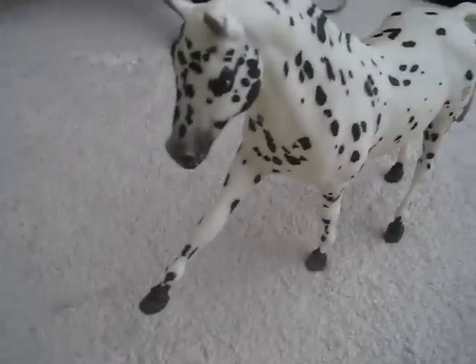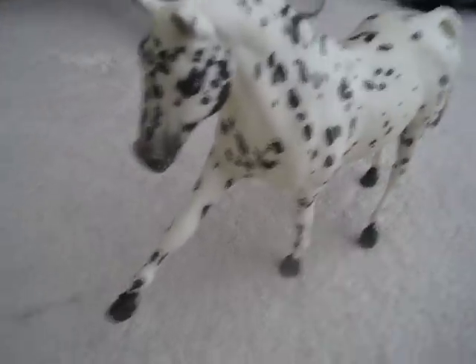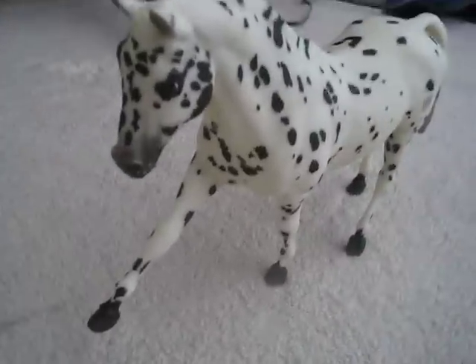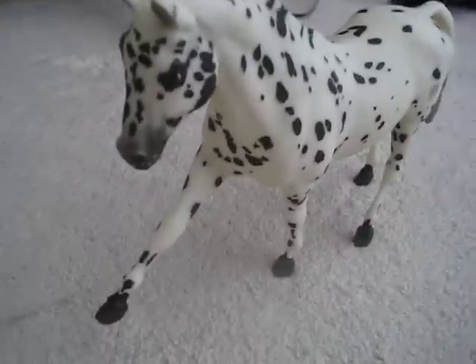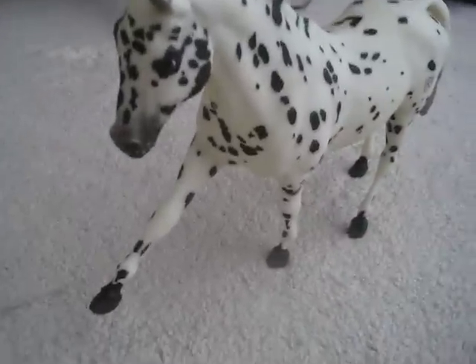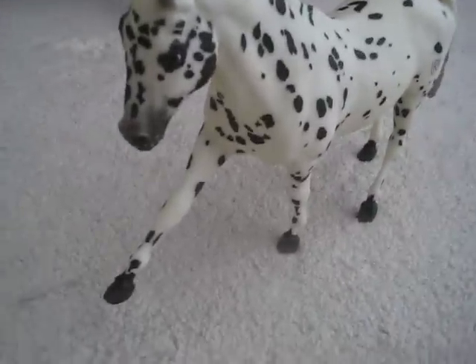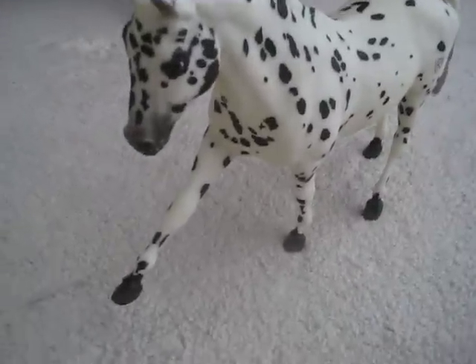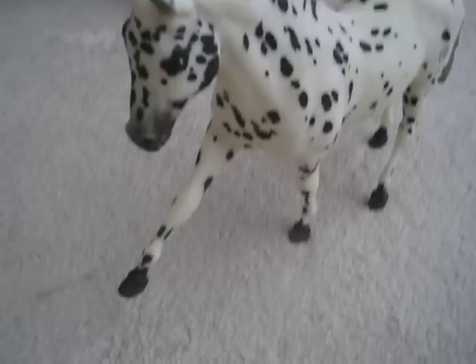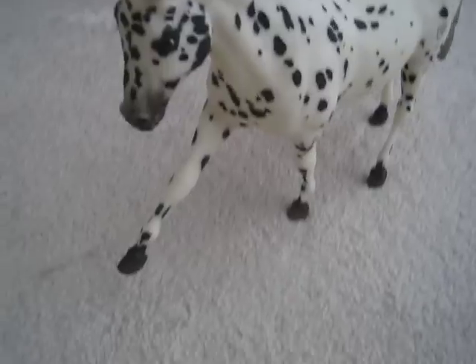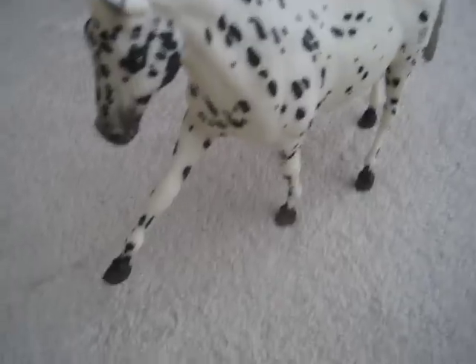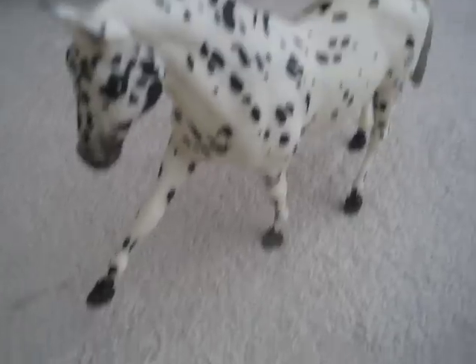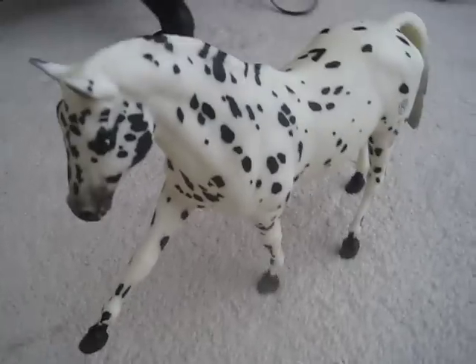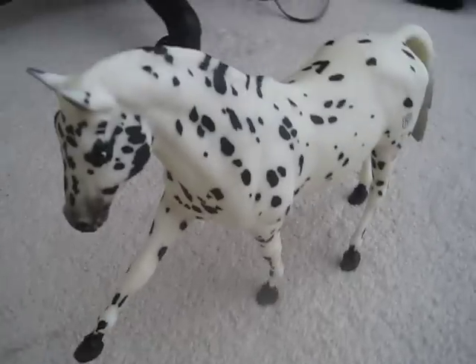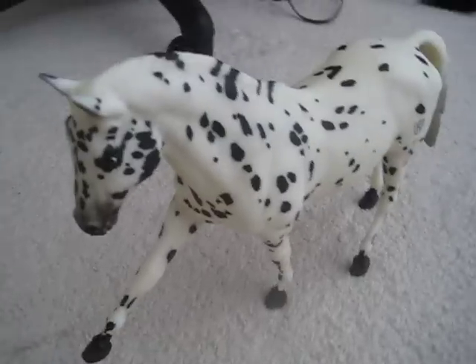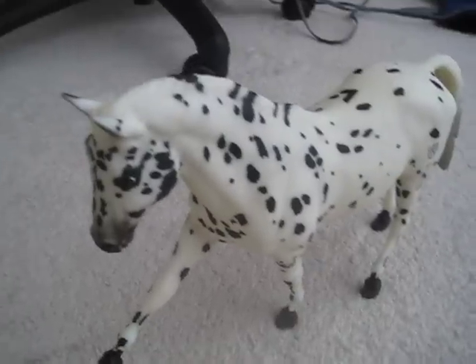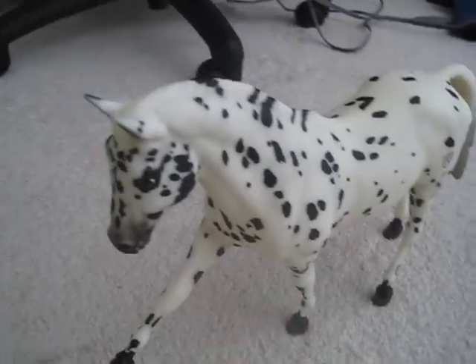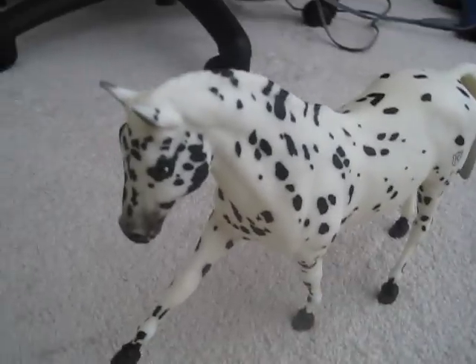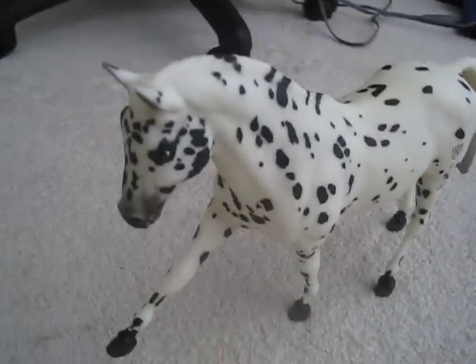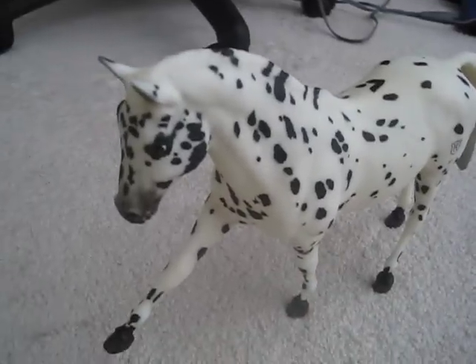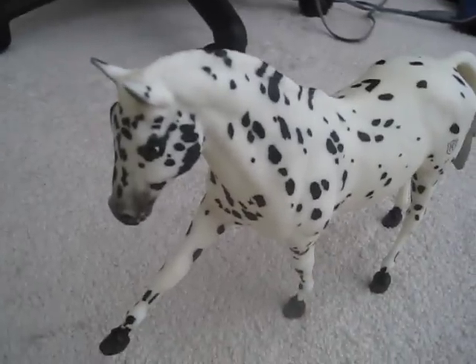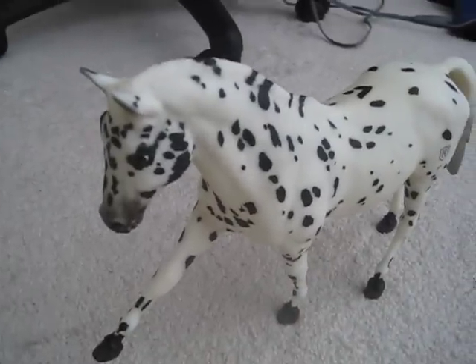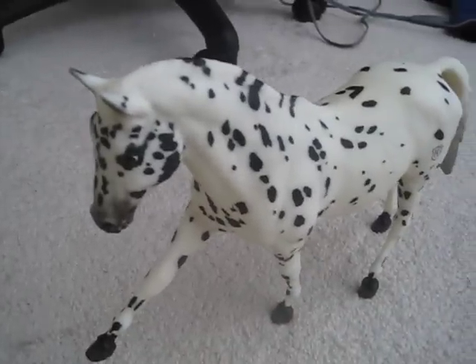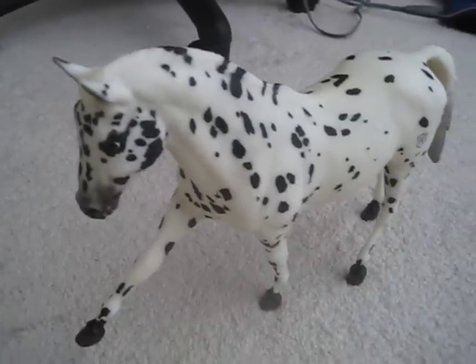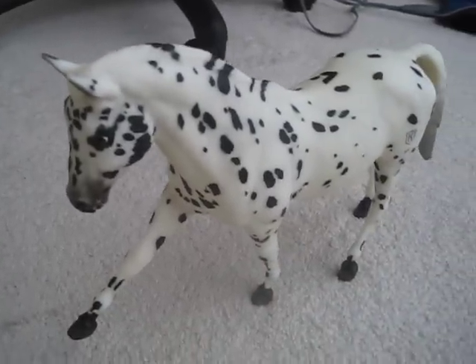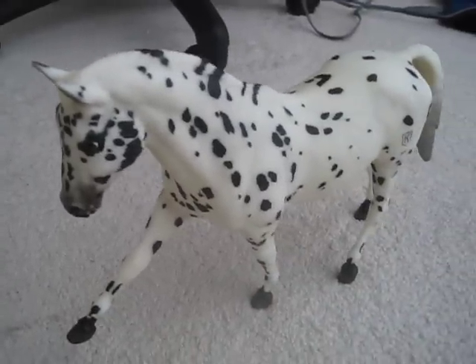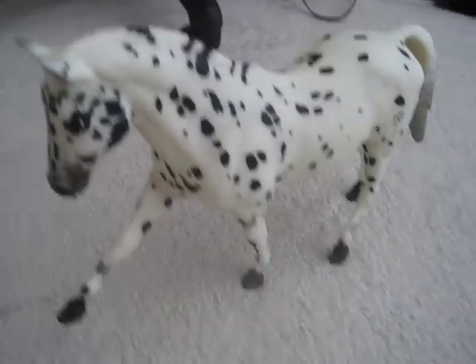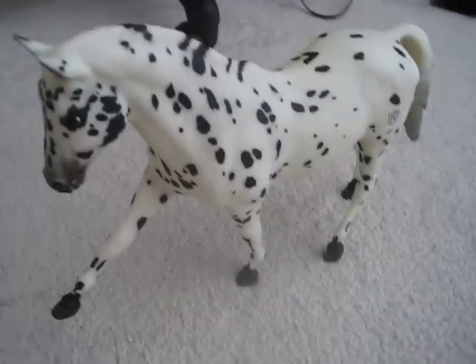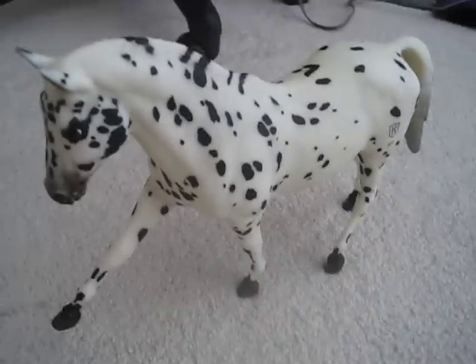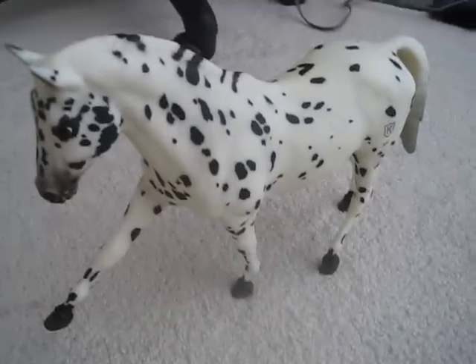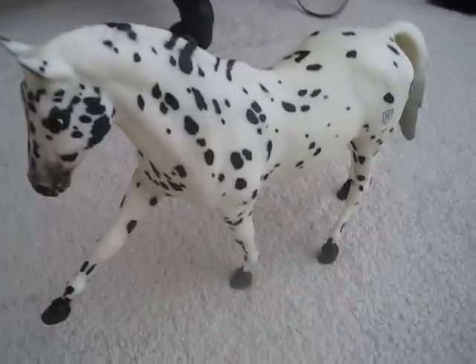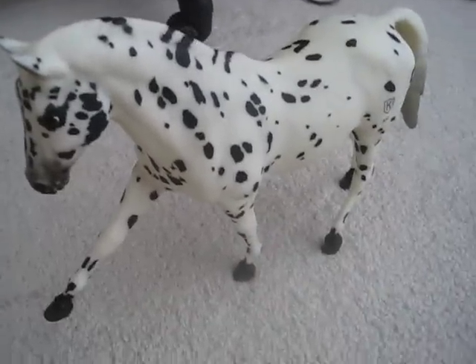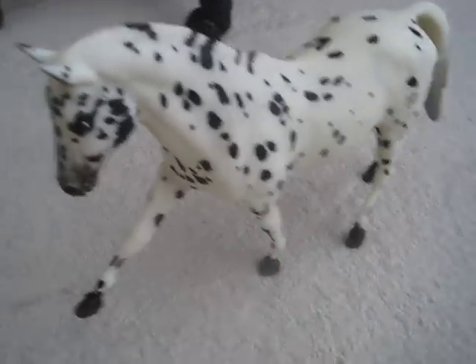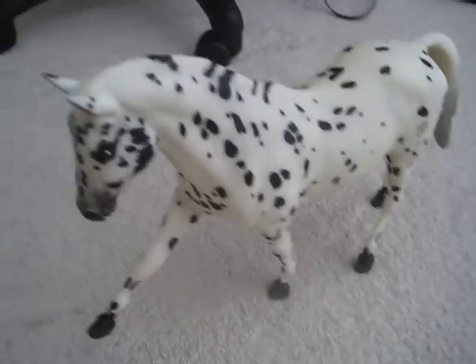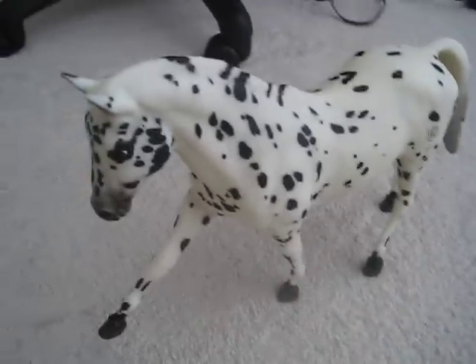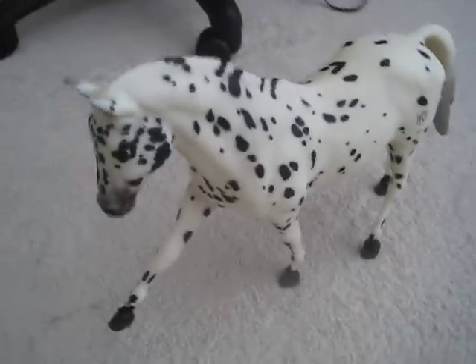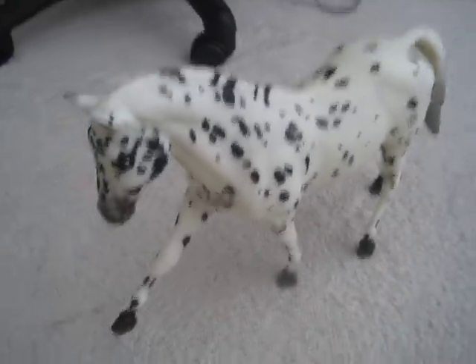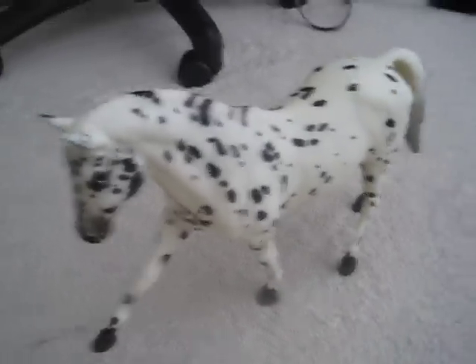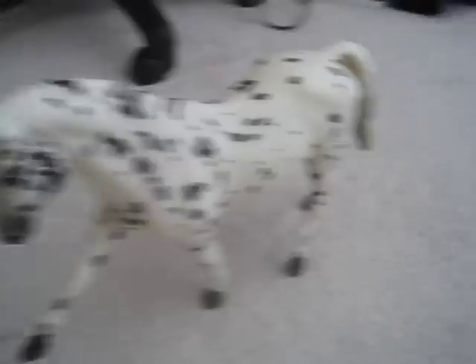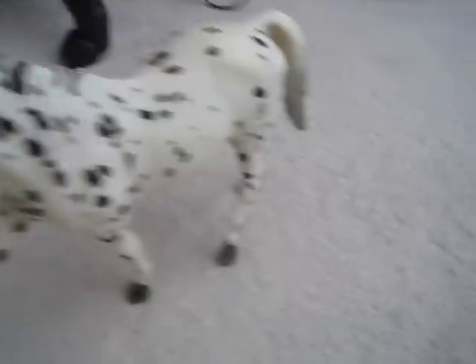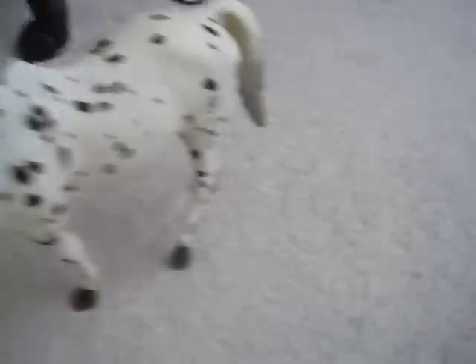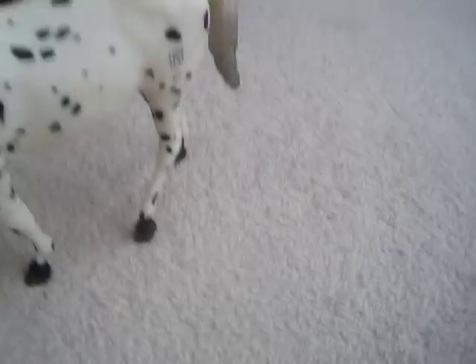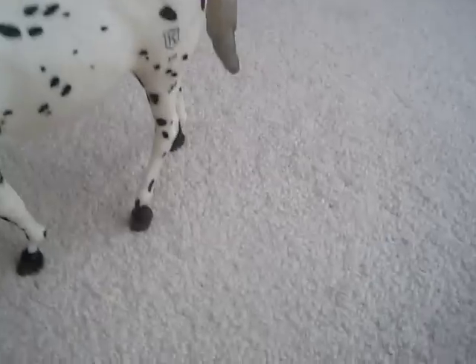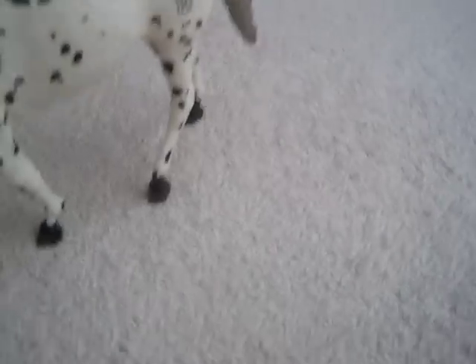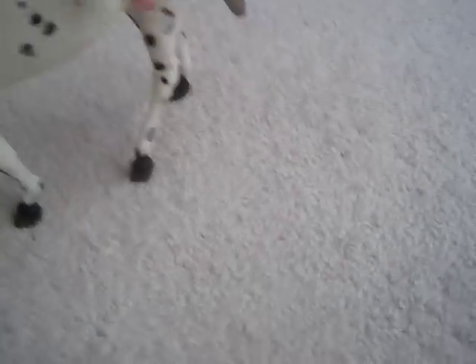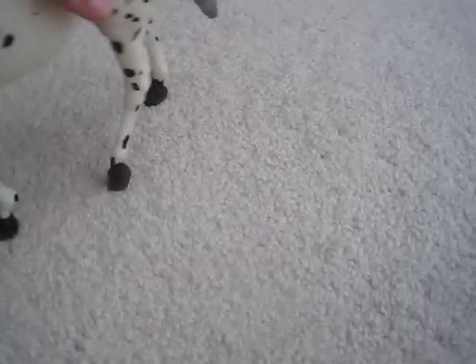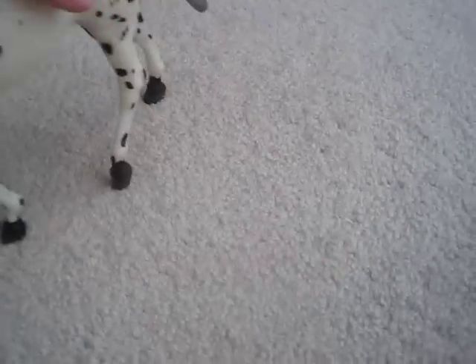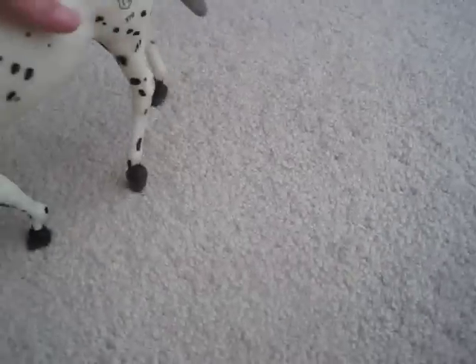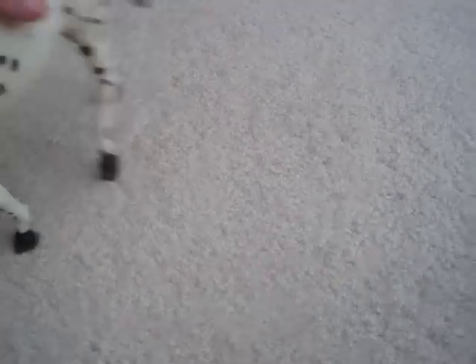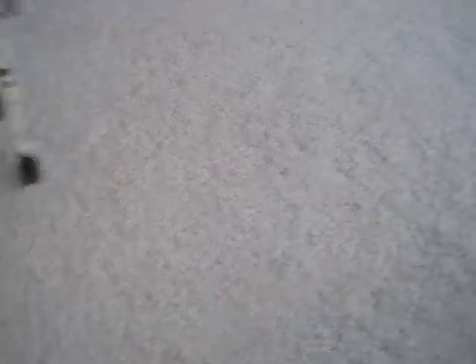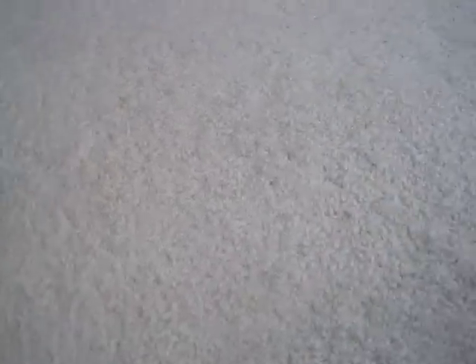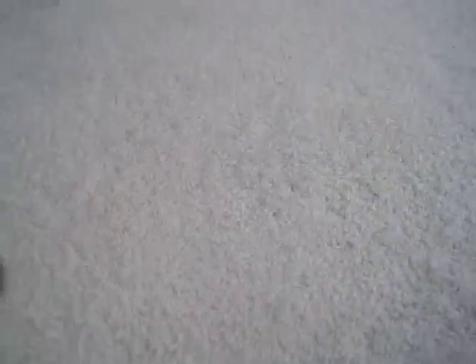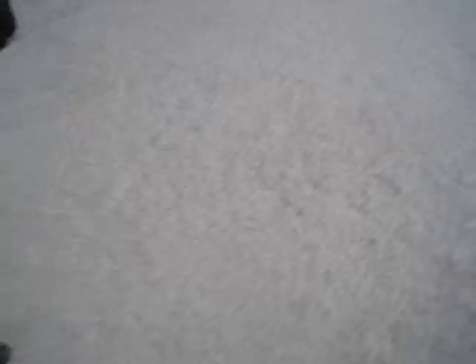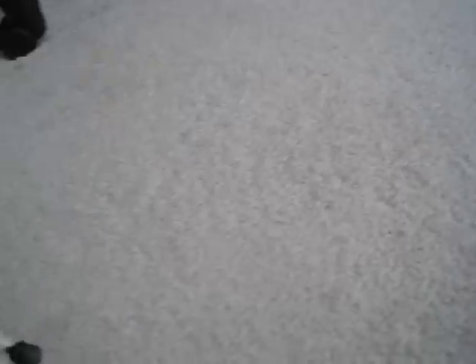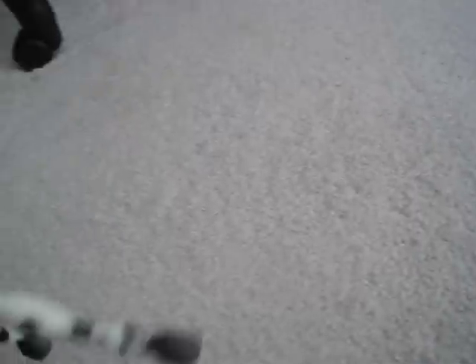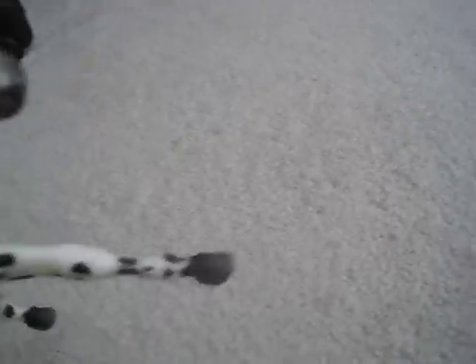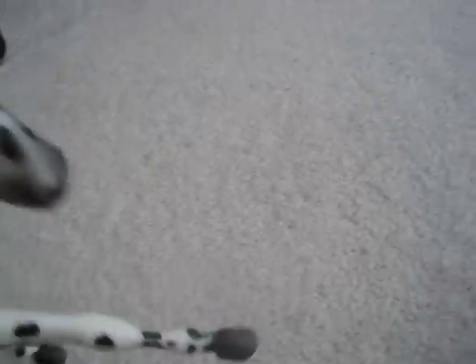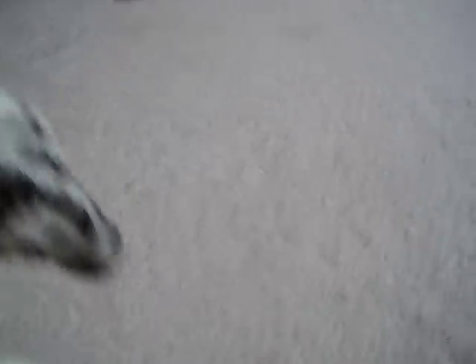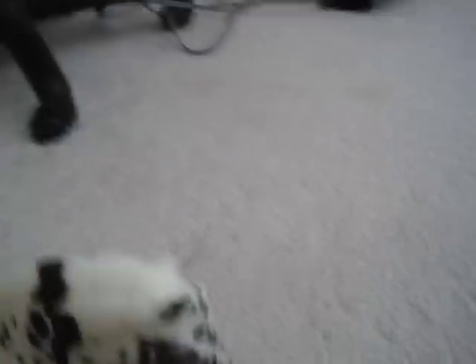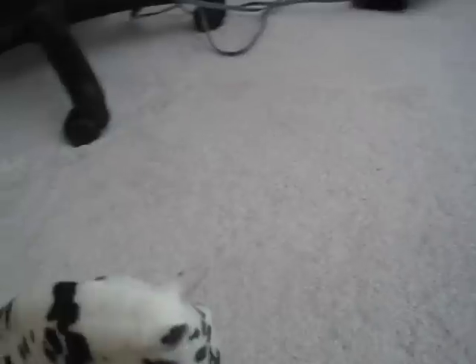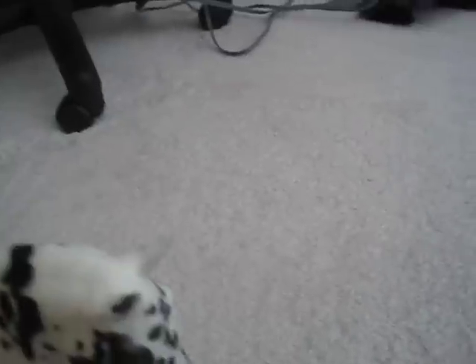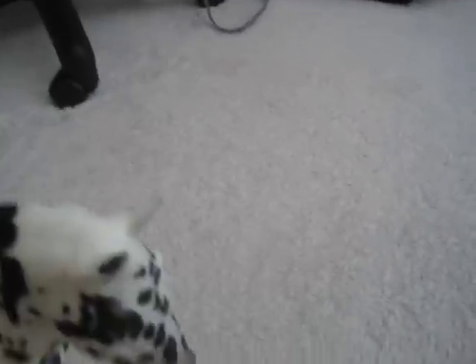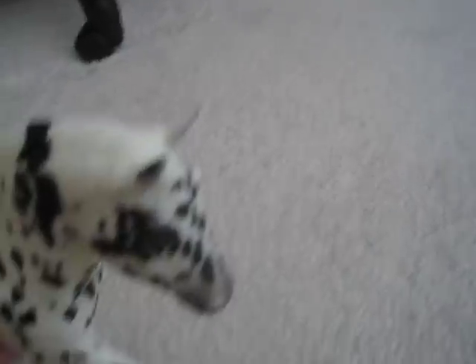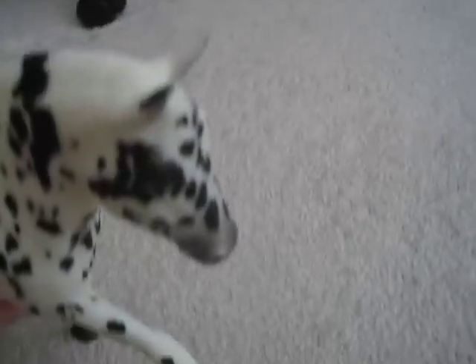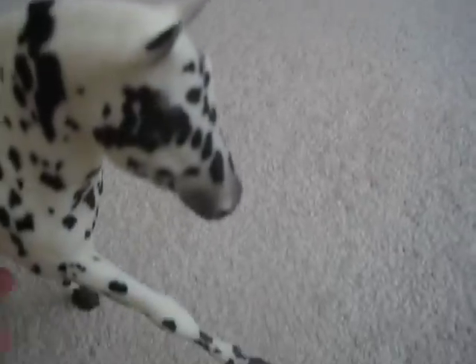I'm not giving him a show name because I don't want to, but I'm still keeping his name as Chic.